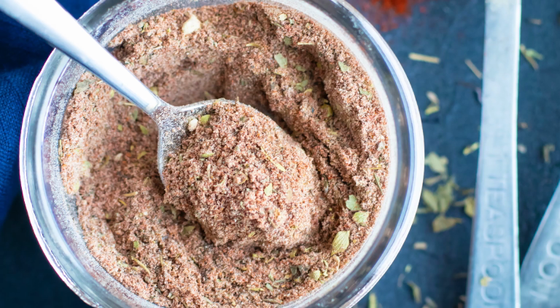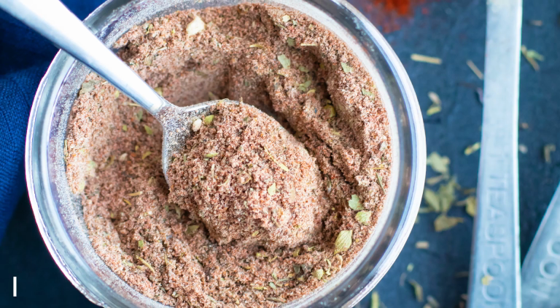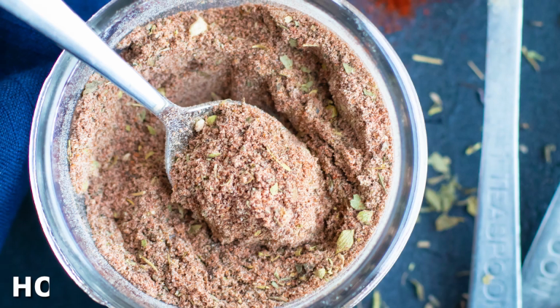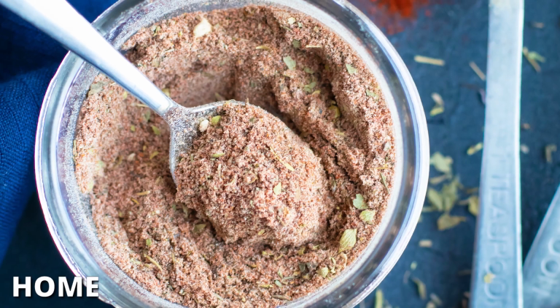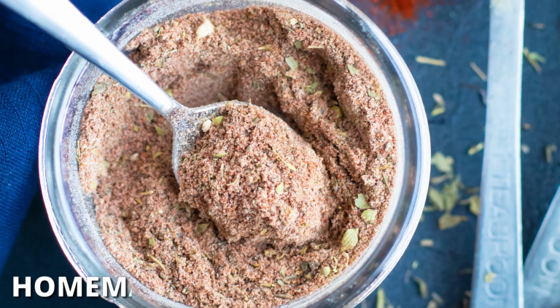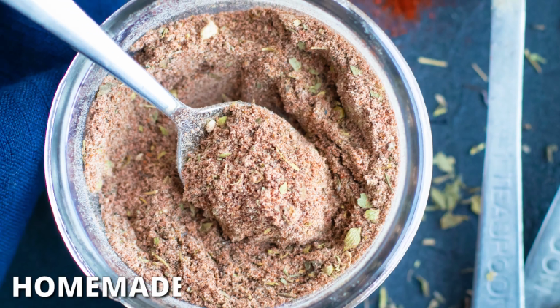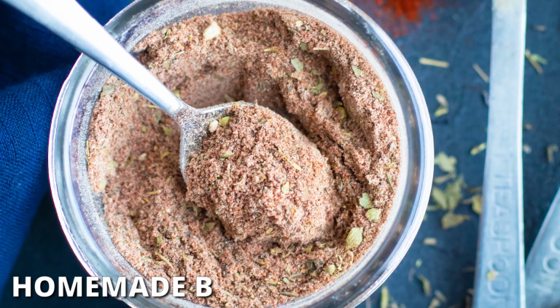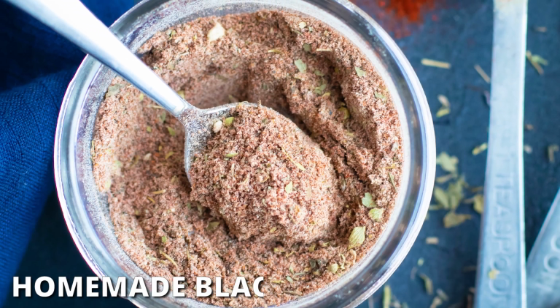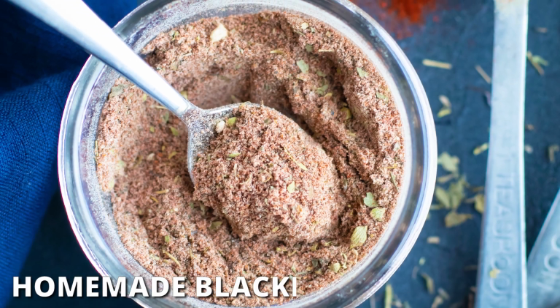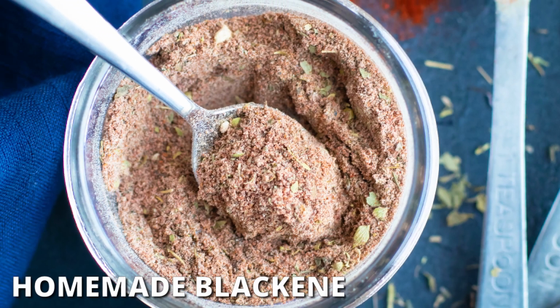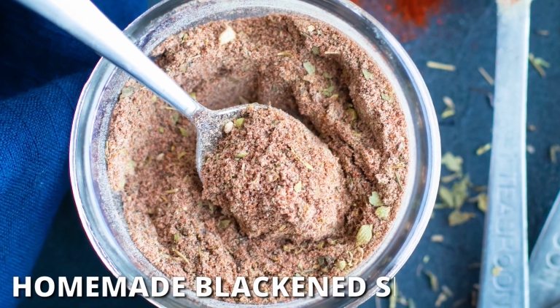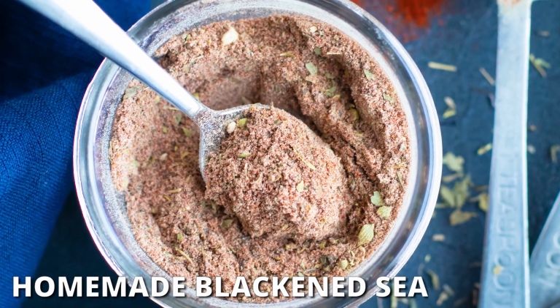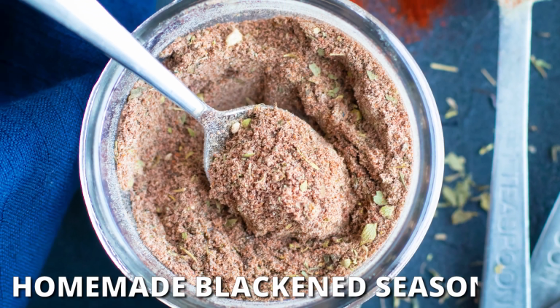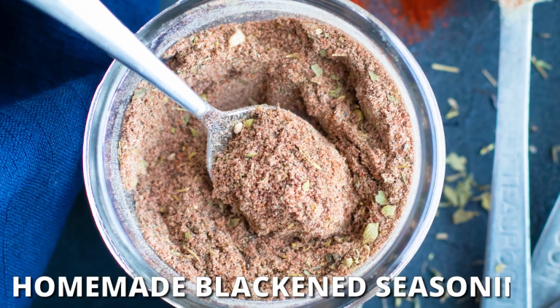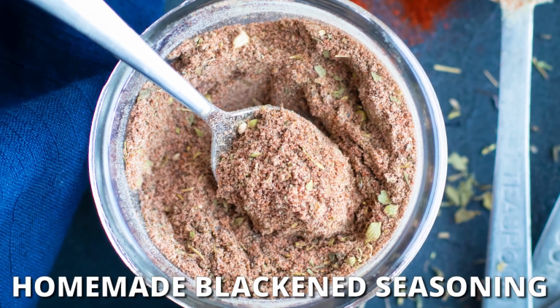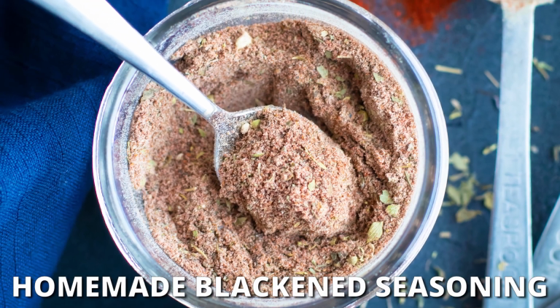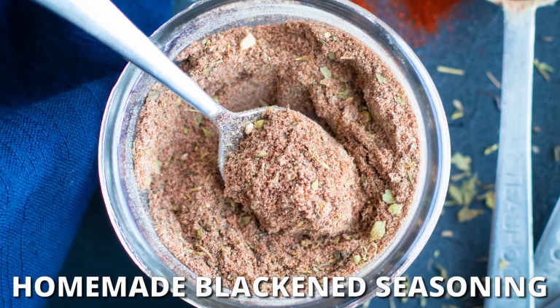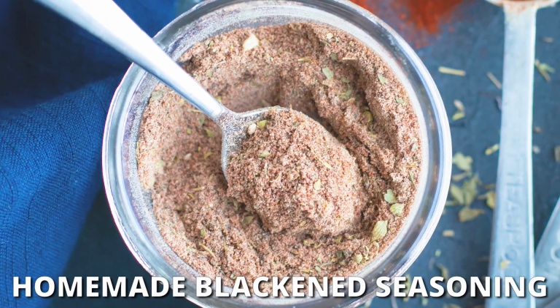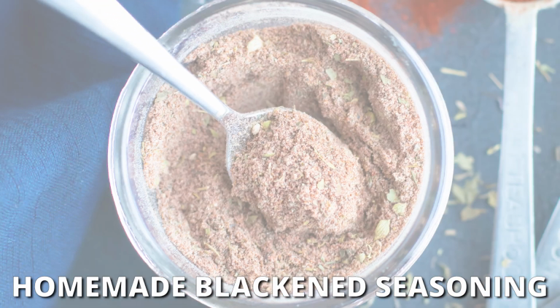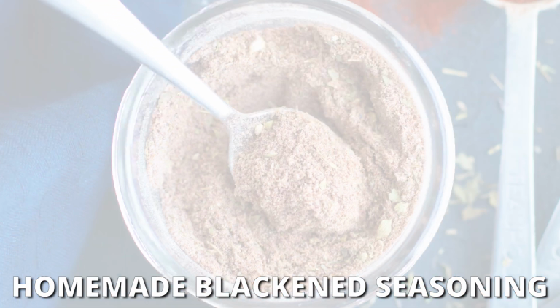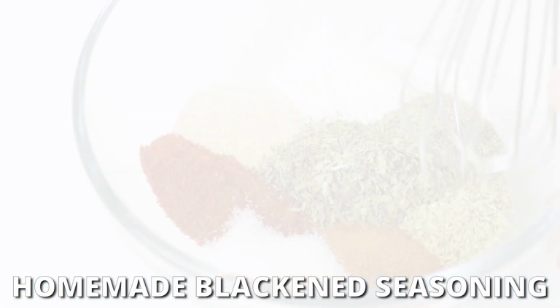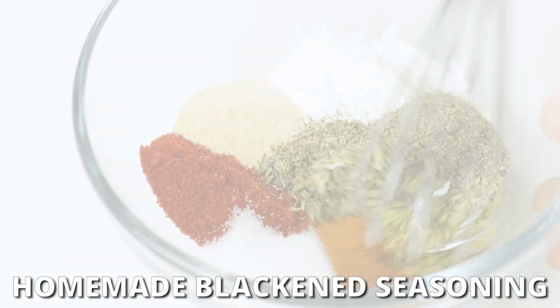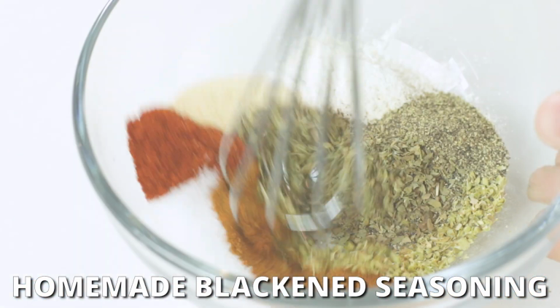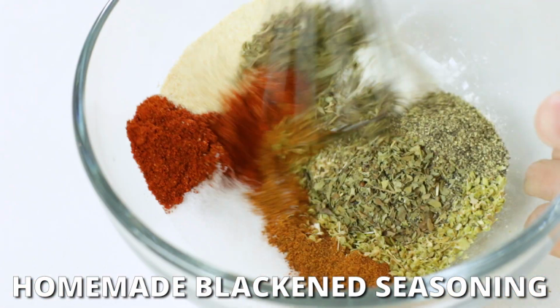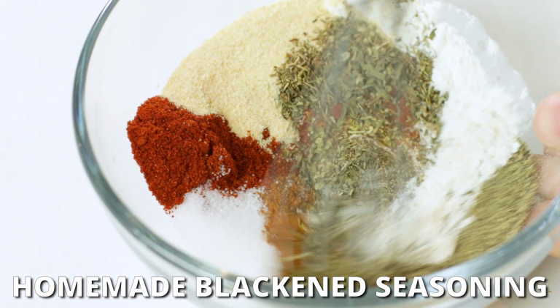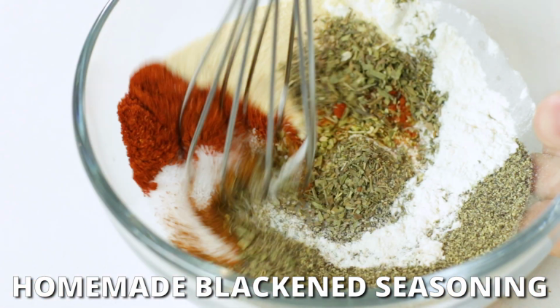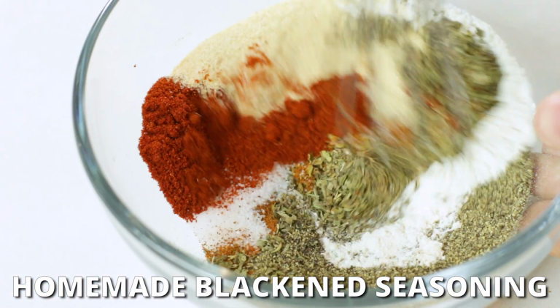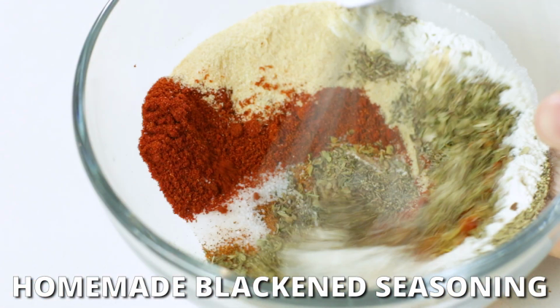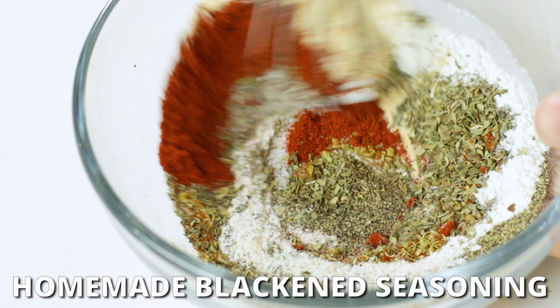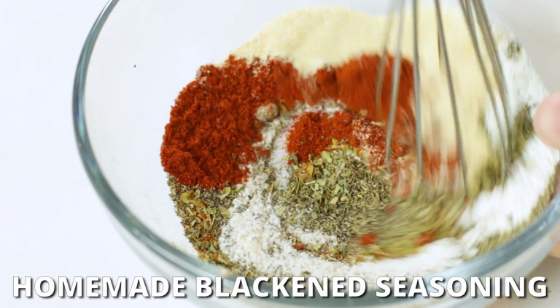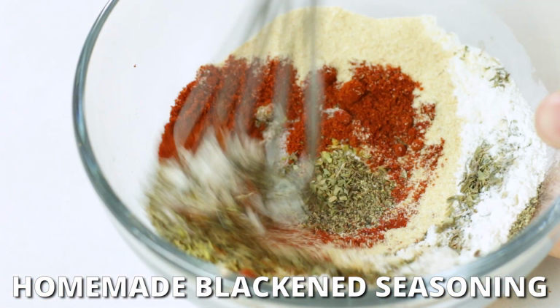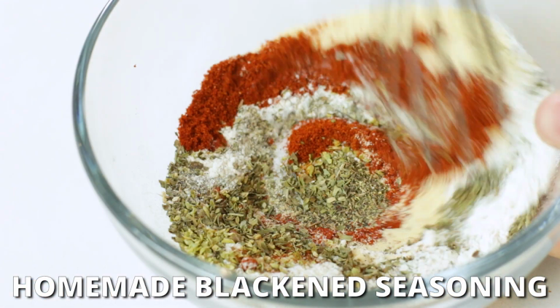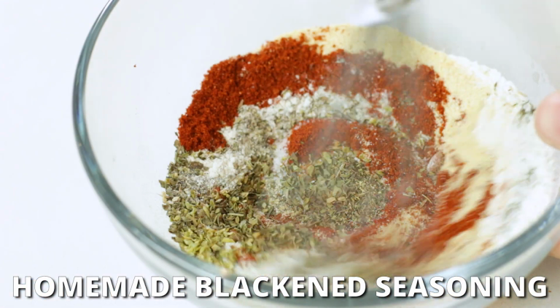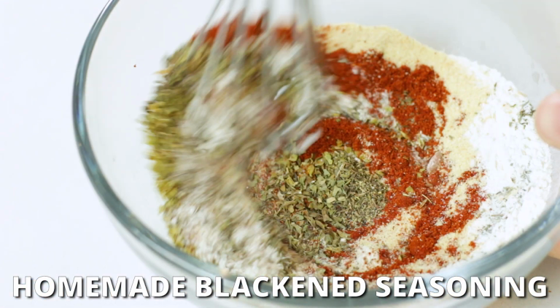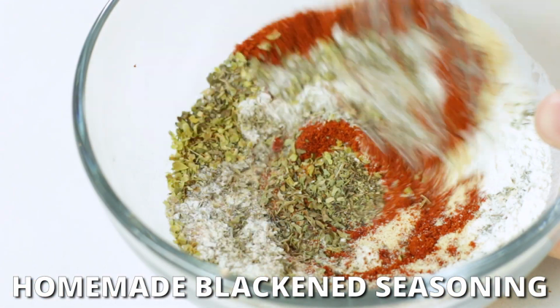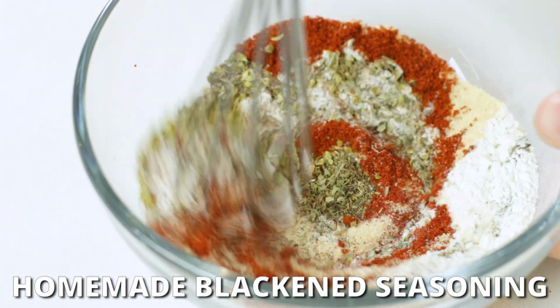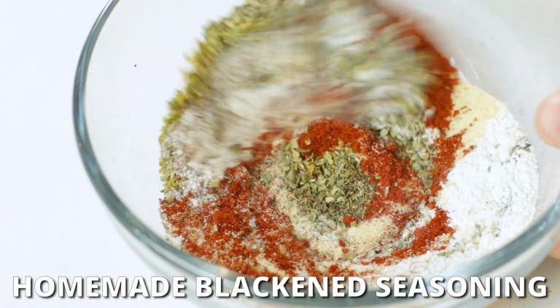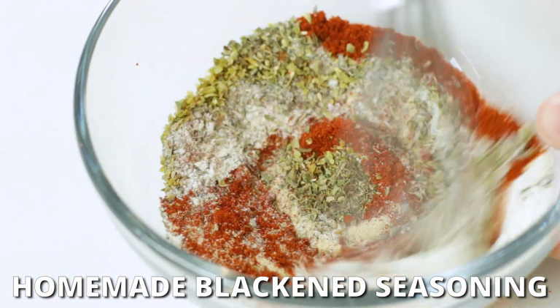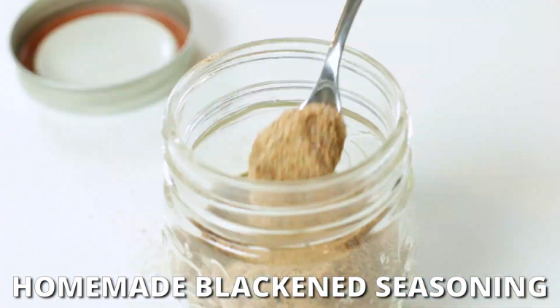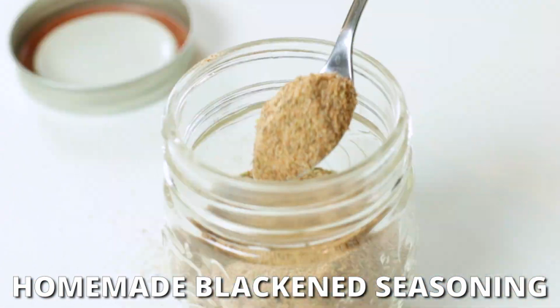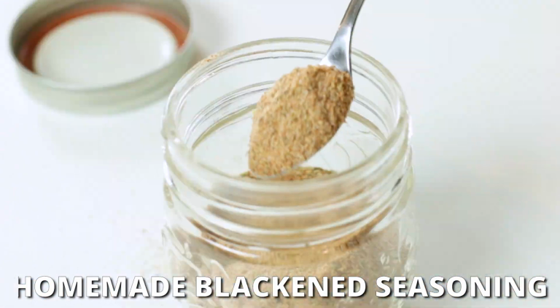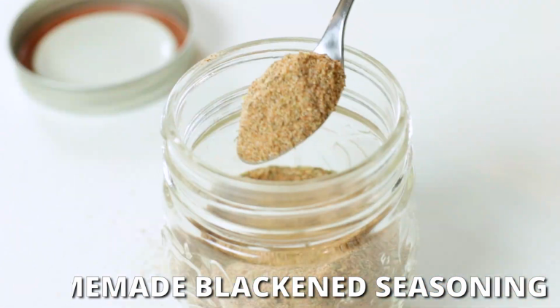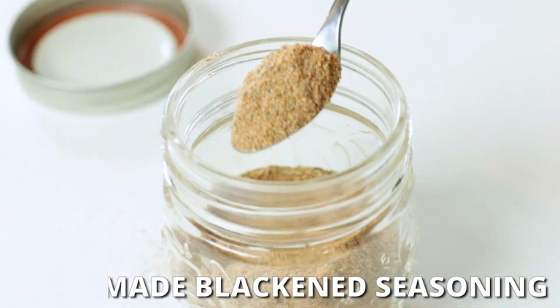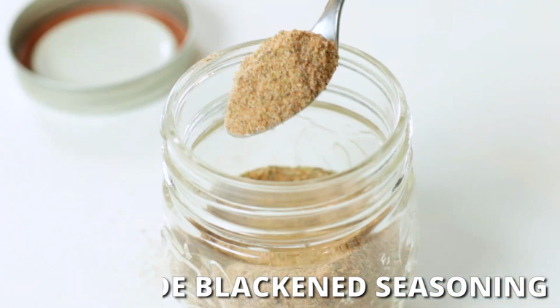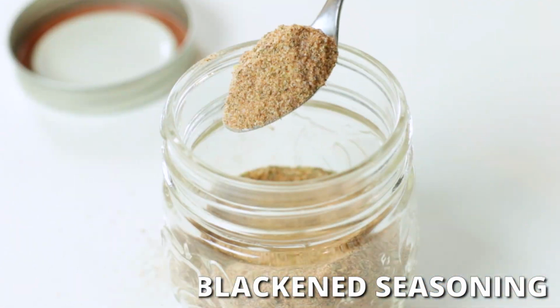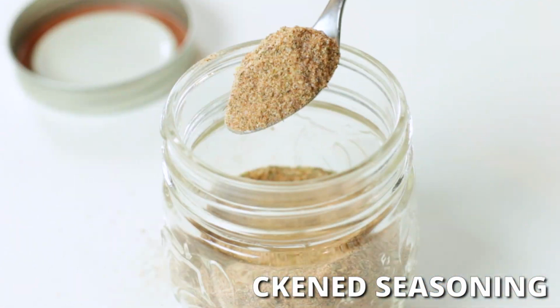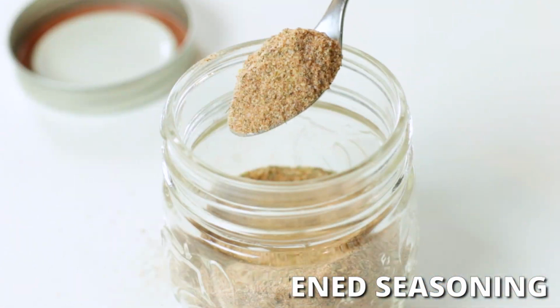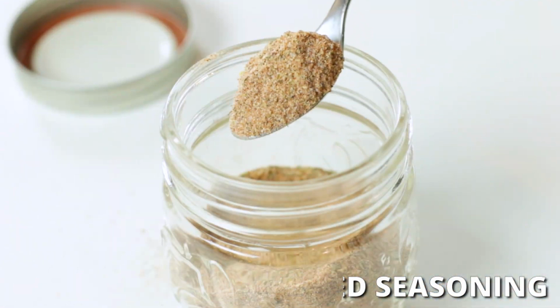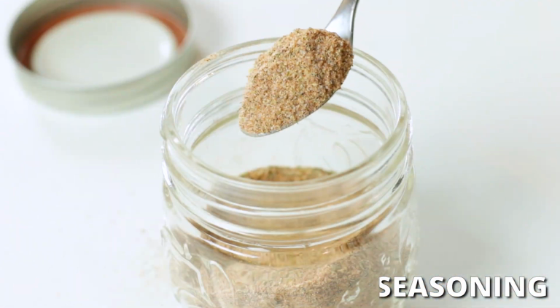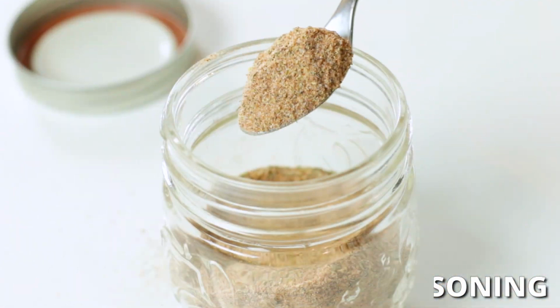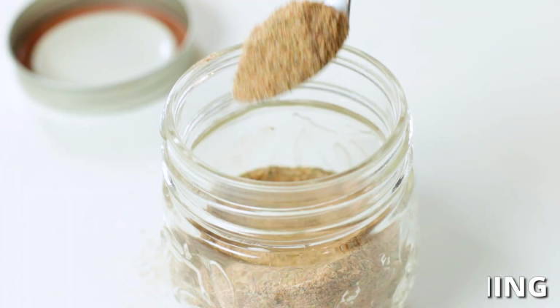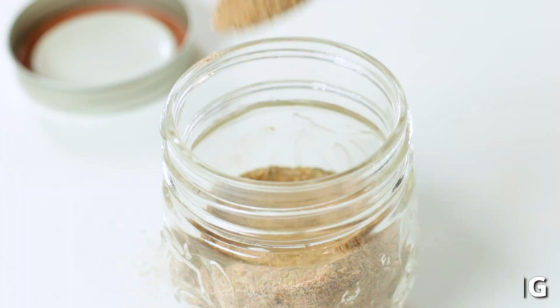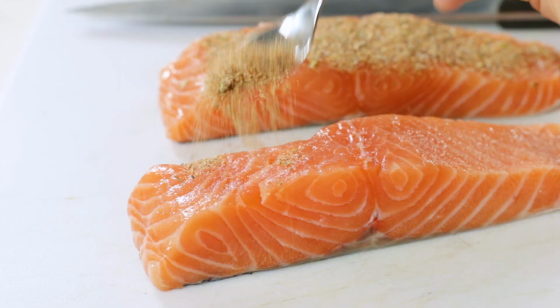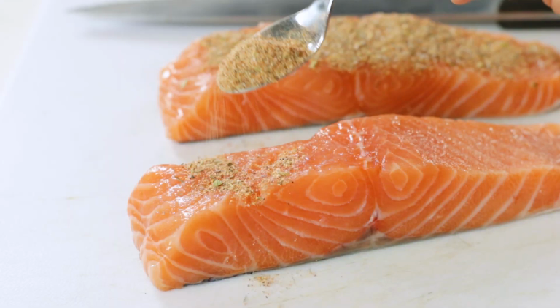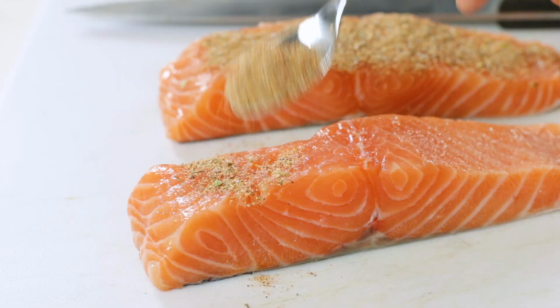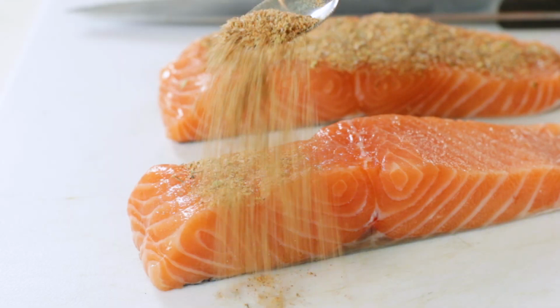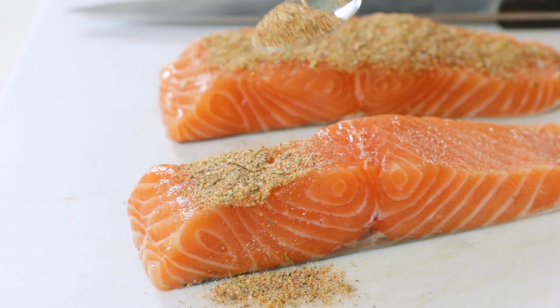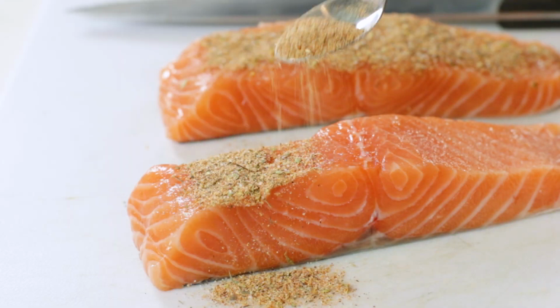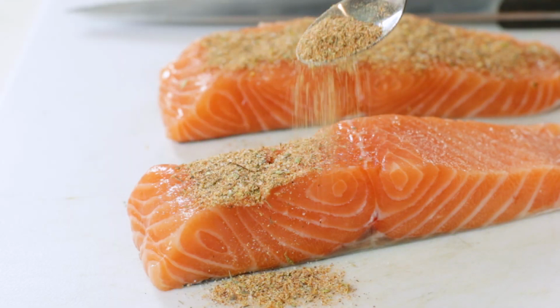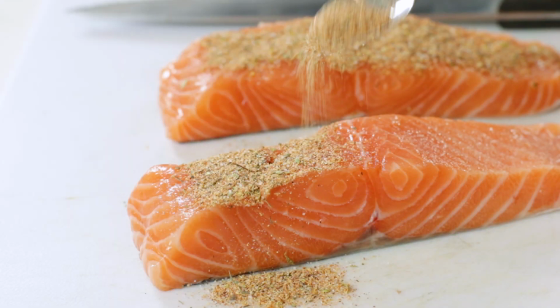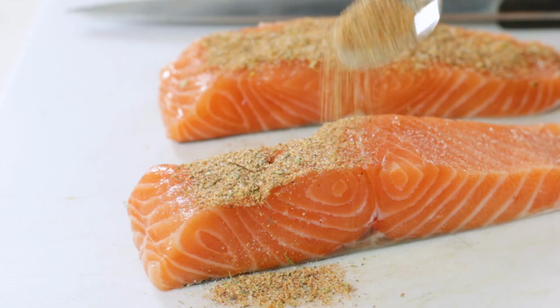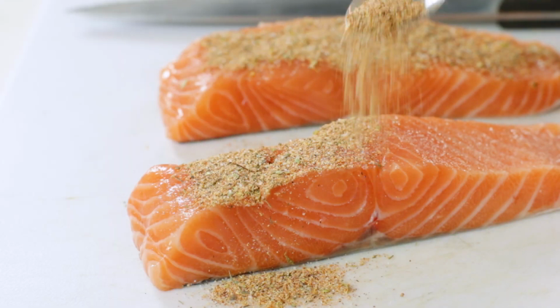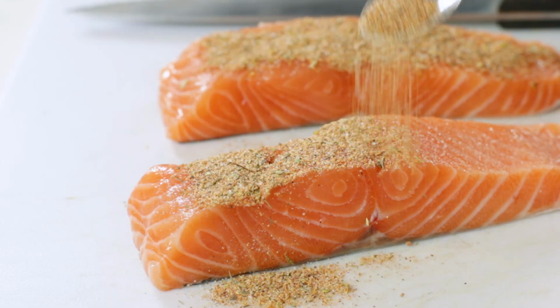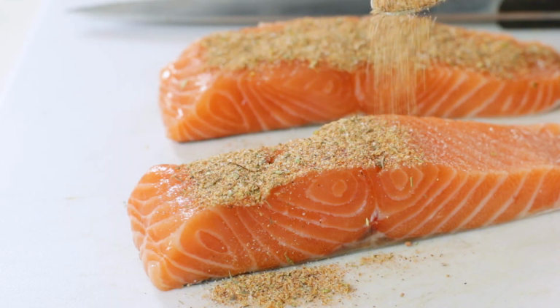Do you want to know how to make a blackened seasoning mix that will give your recipes a spicy Cajun kick?